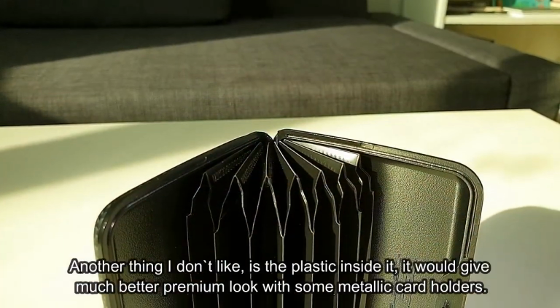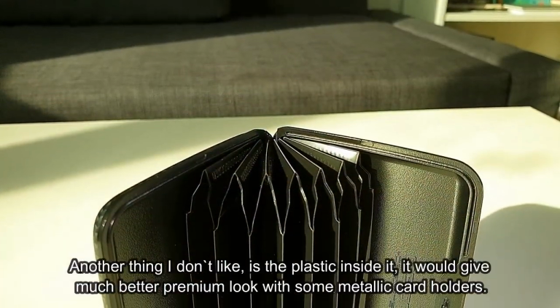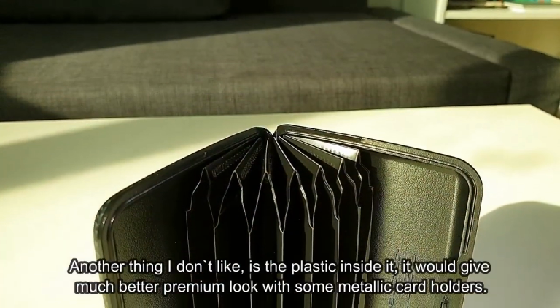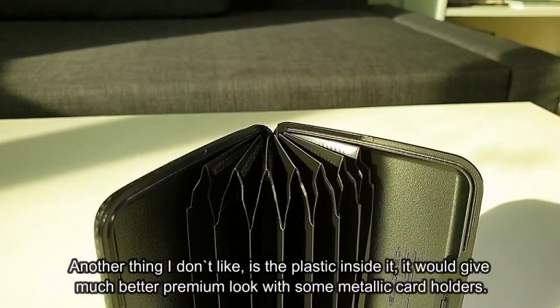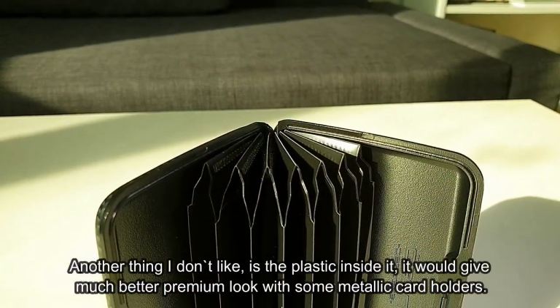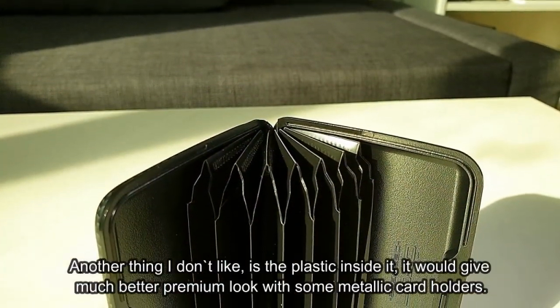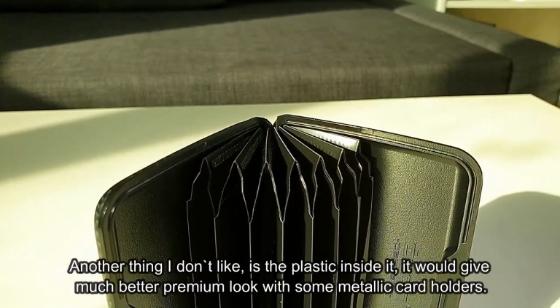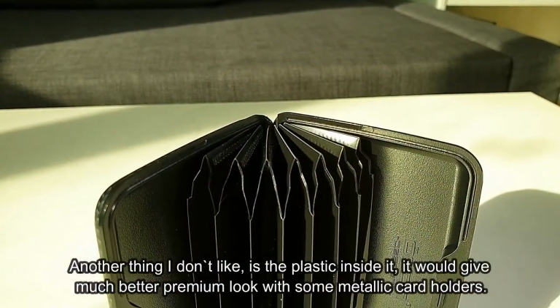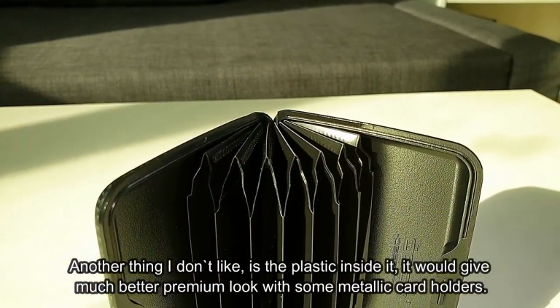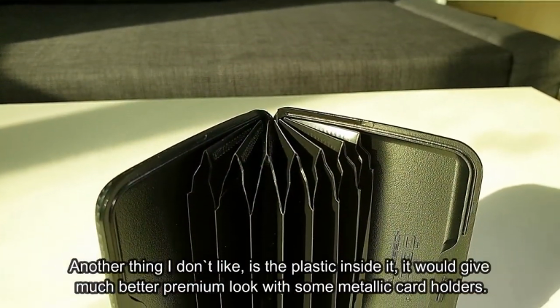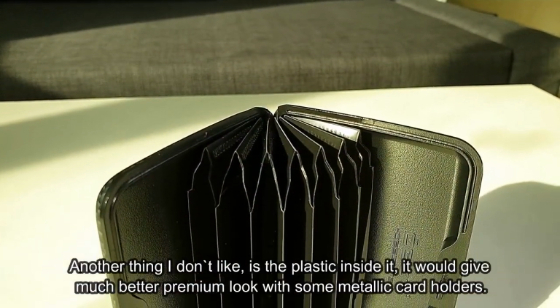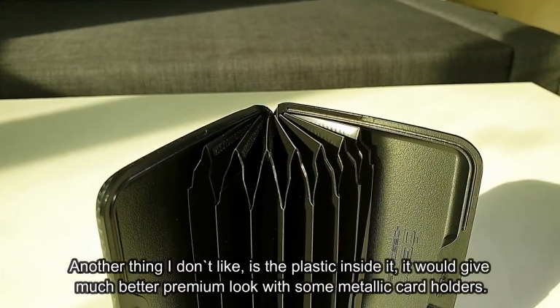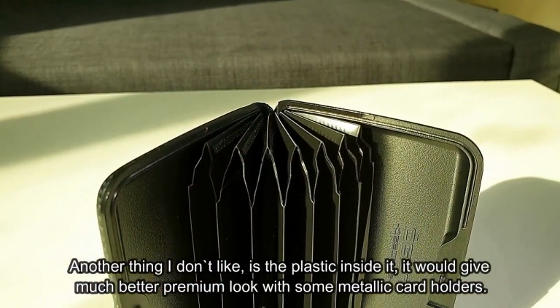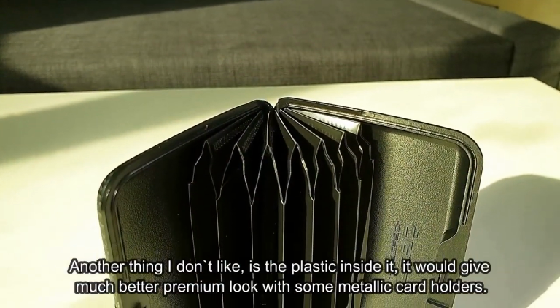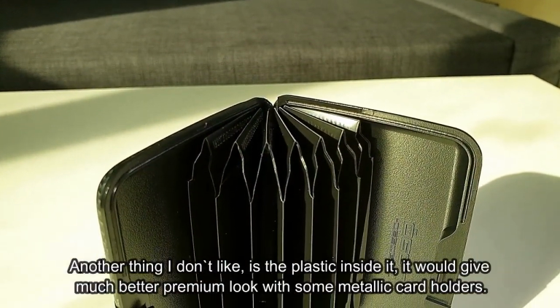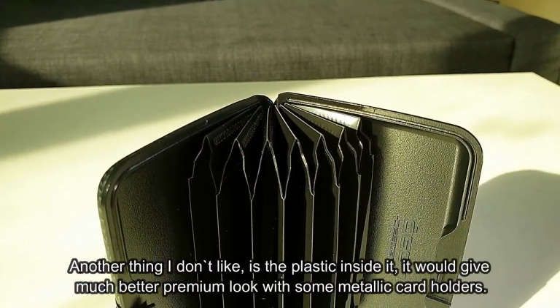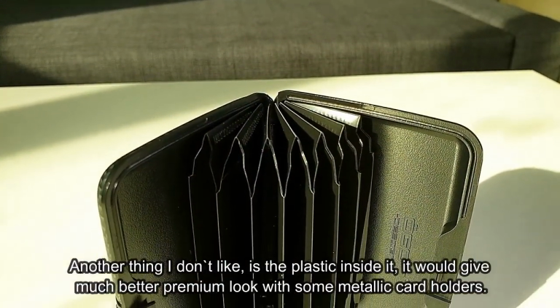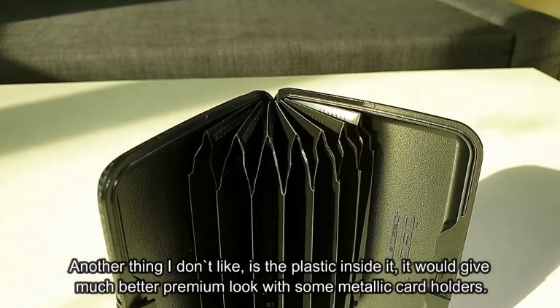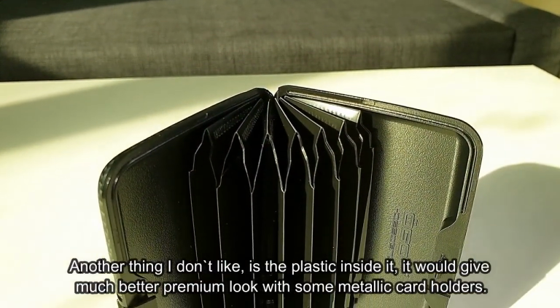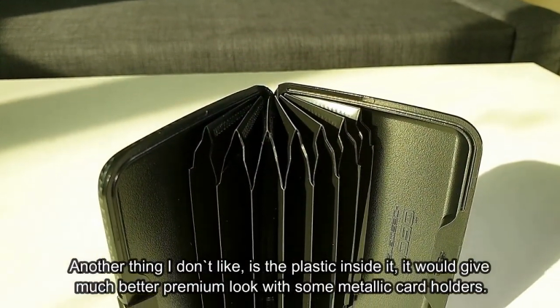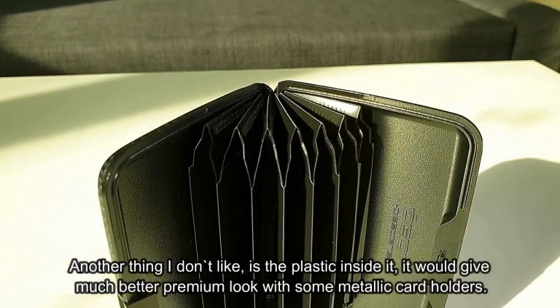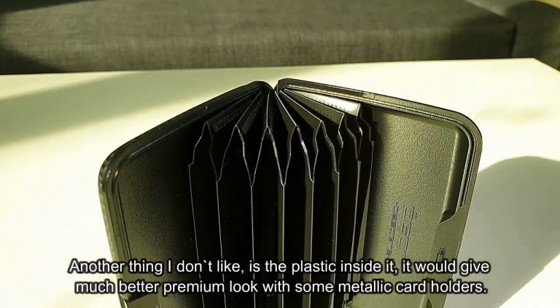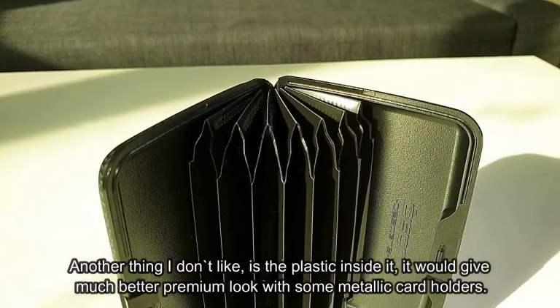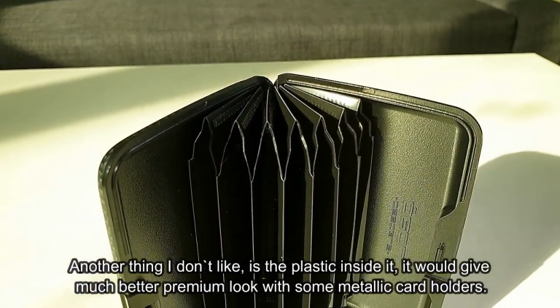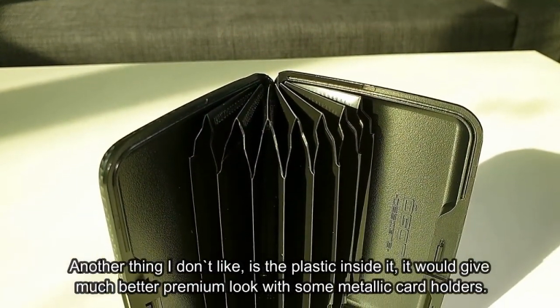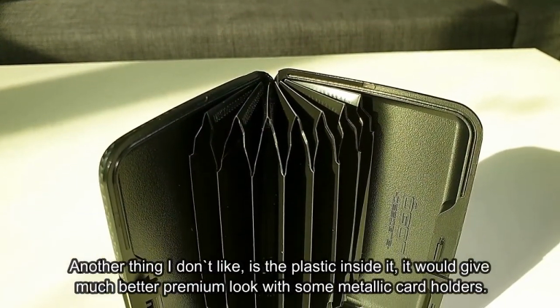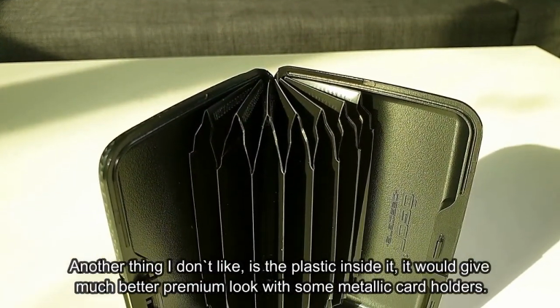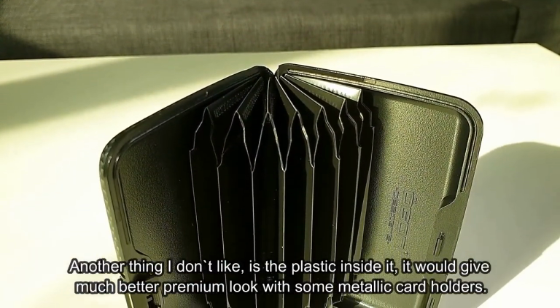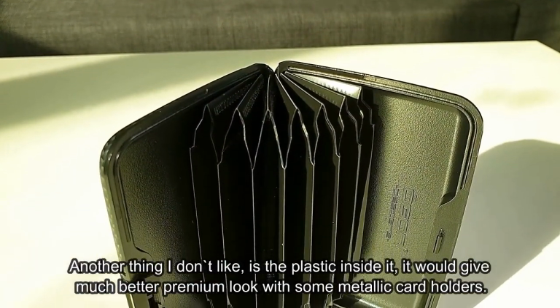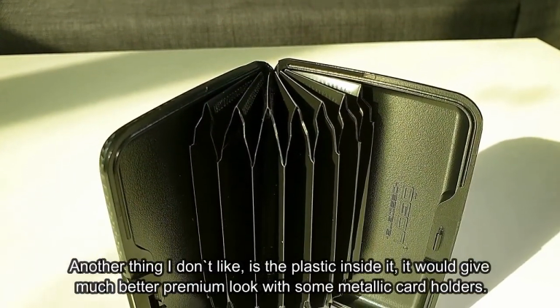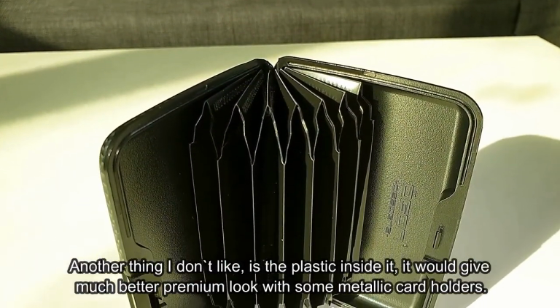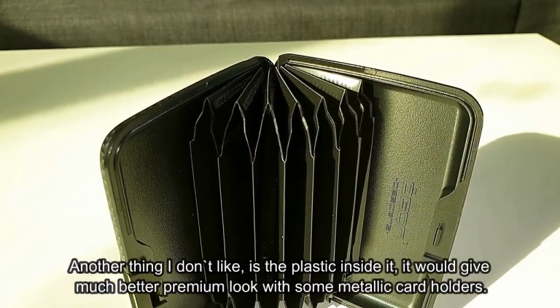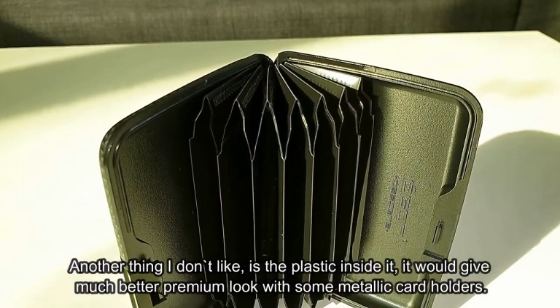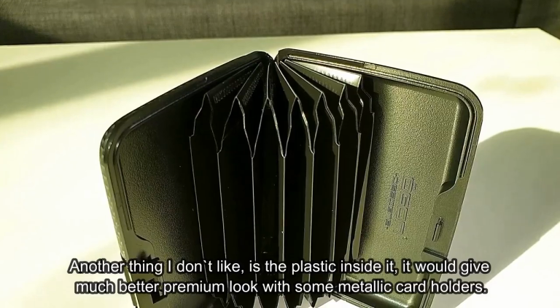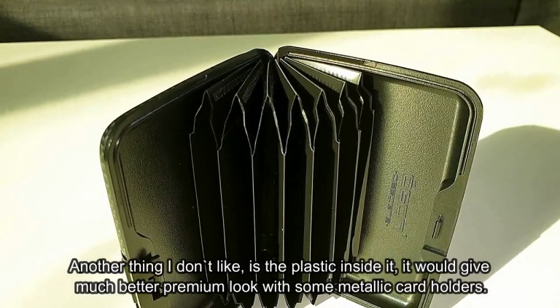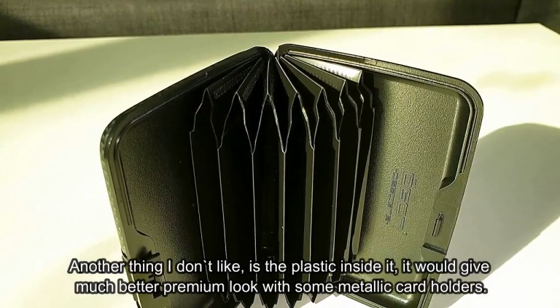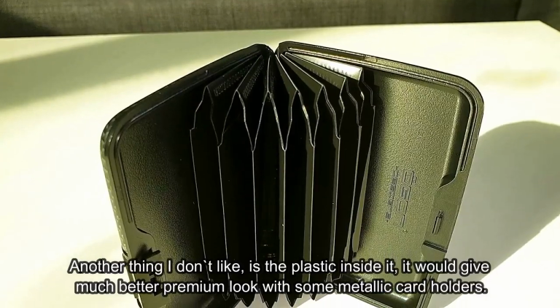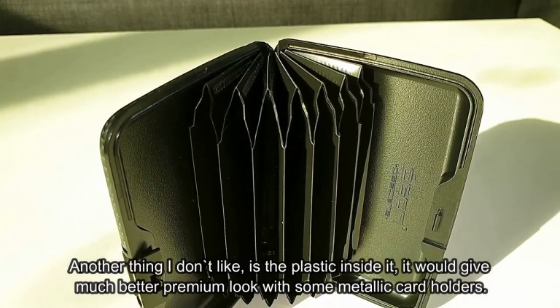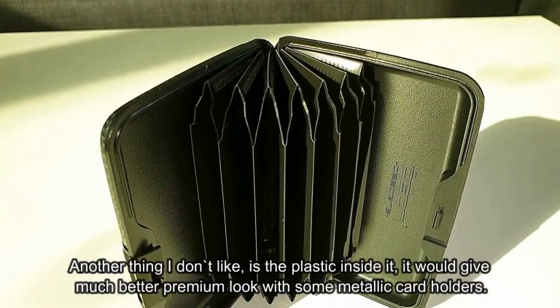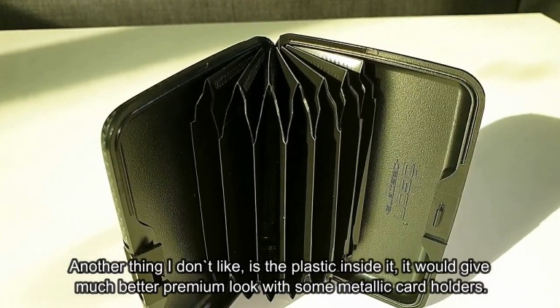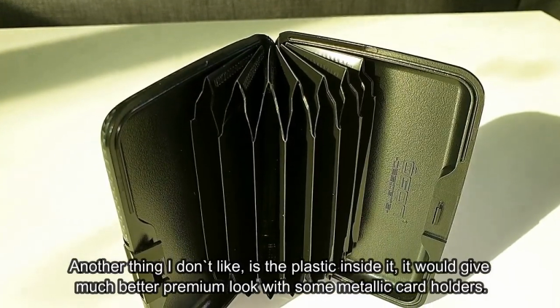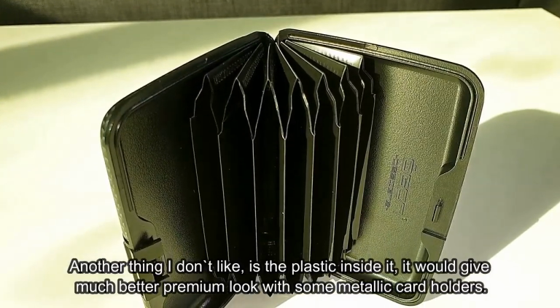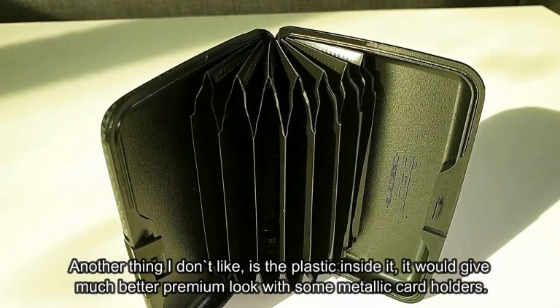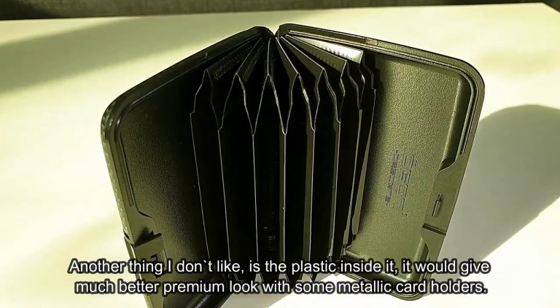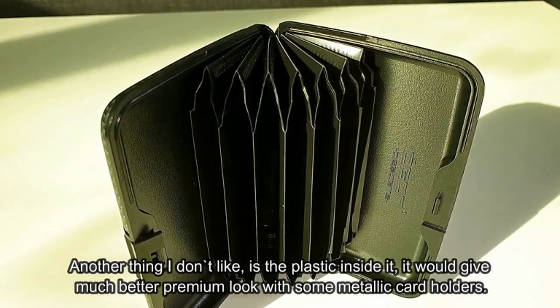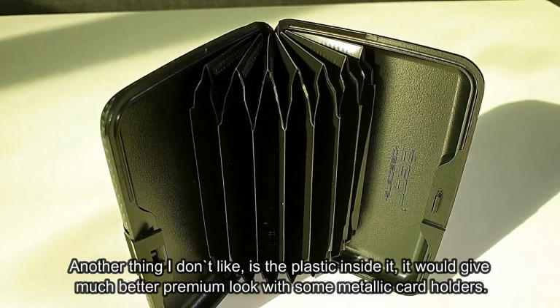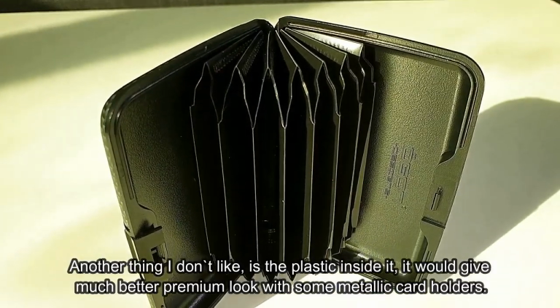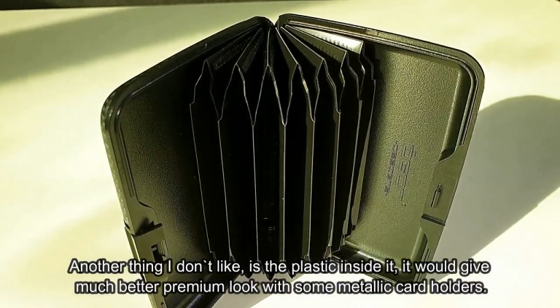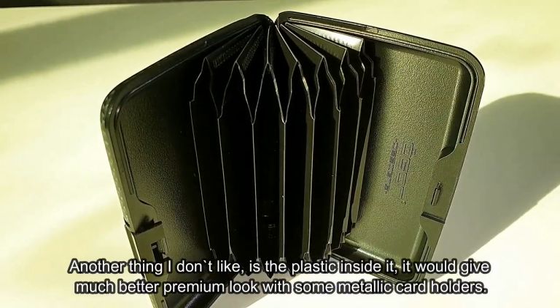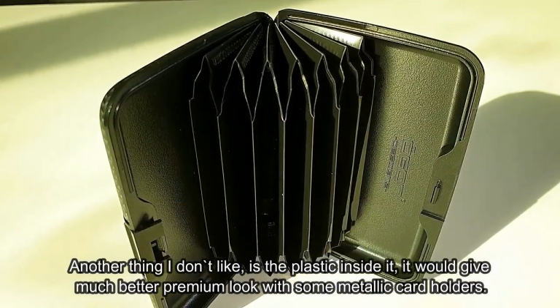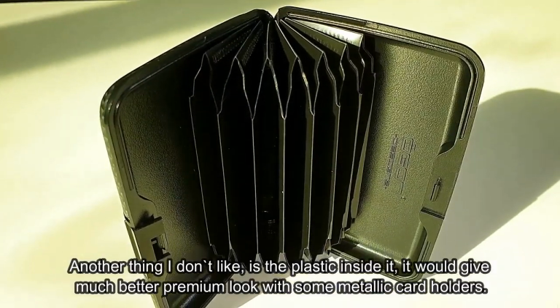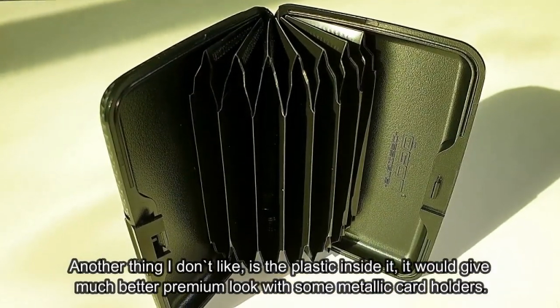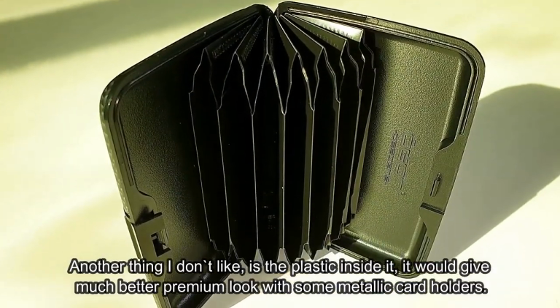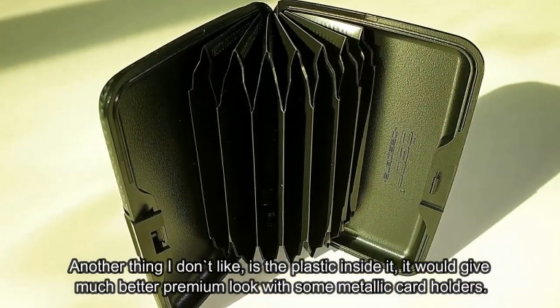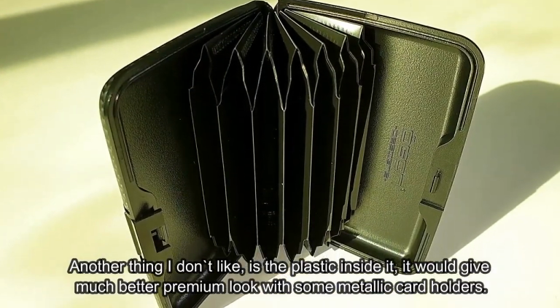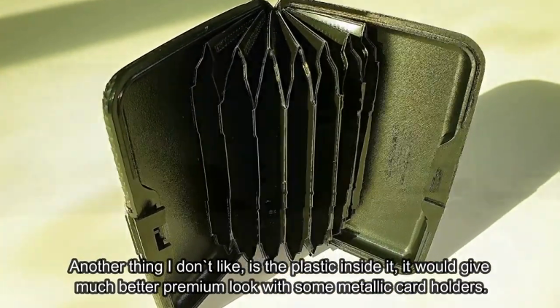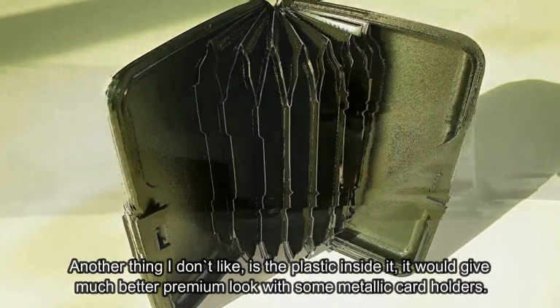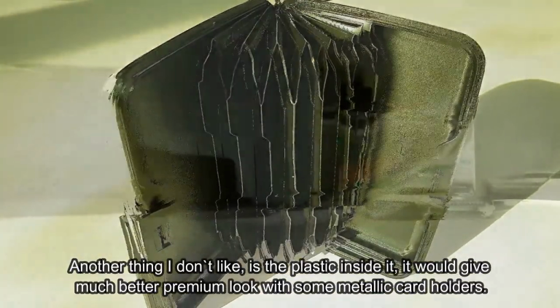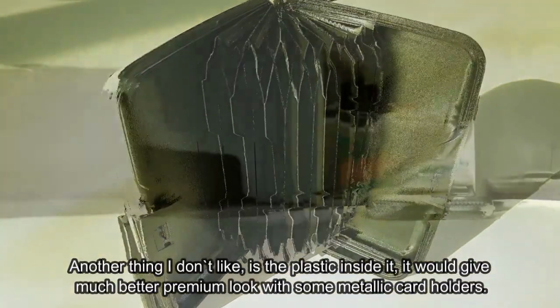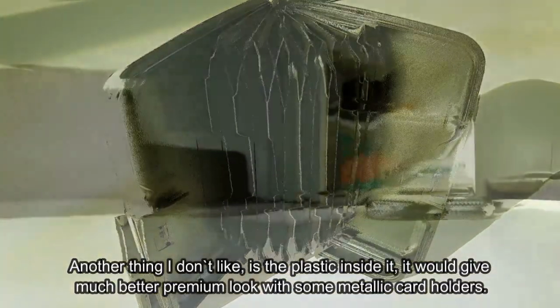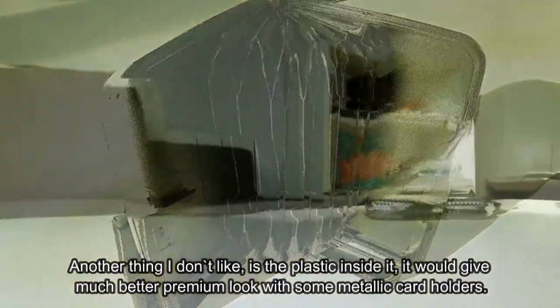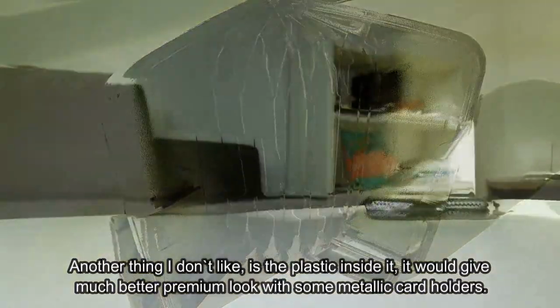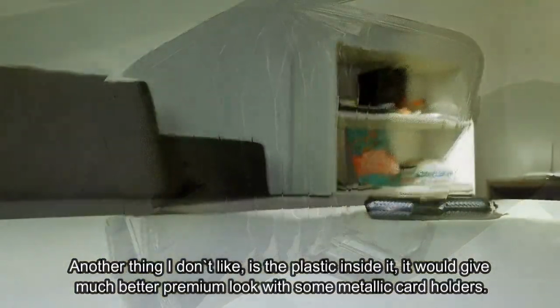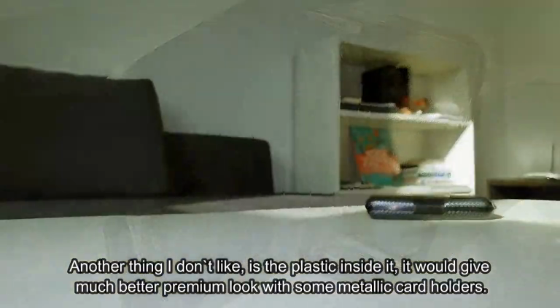Another thing I don't like is the plastic inside it. It would give a much better premium look with some metallic card holders.